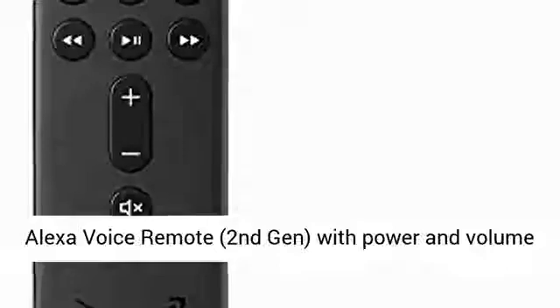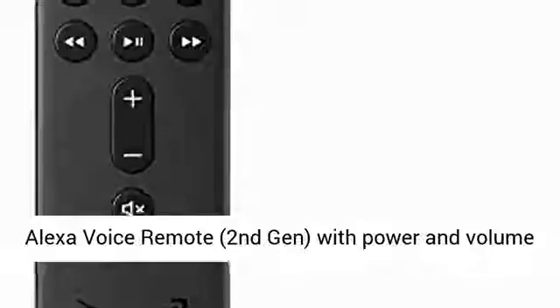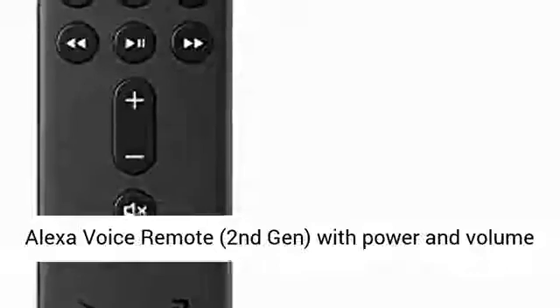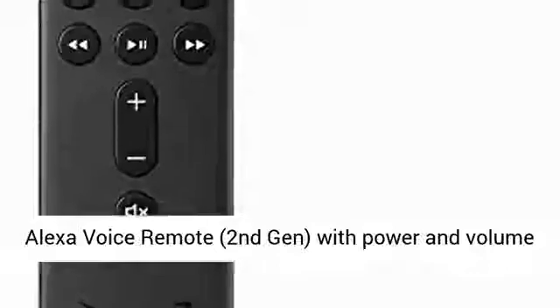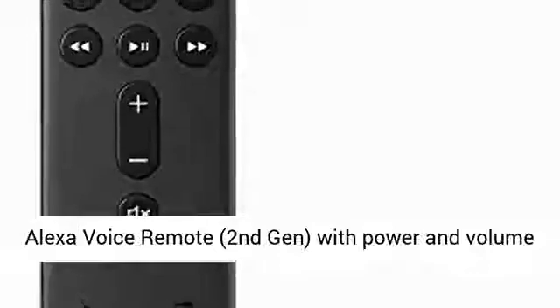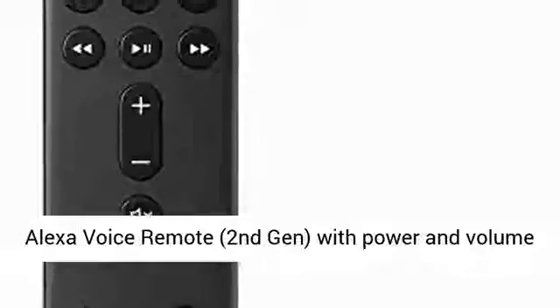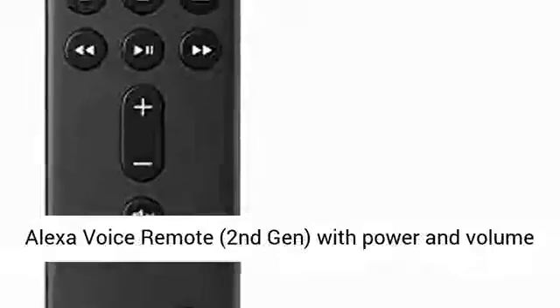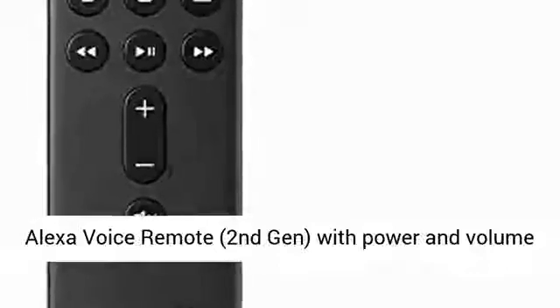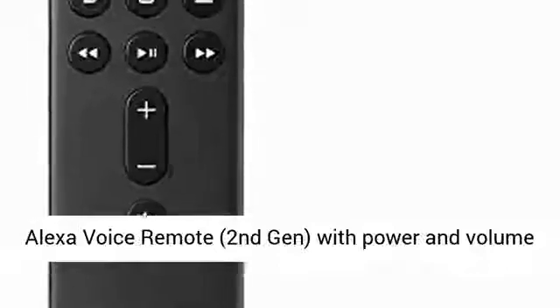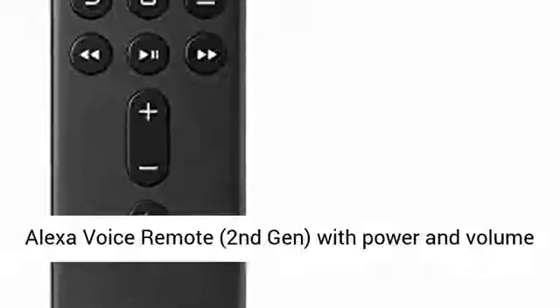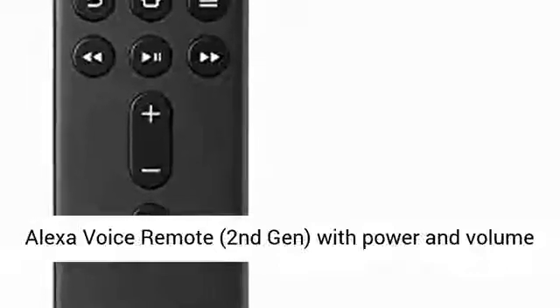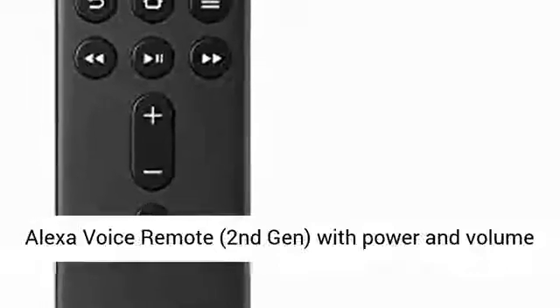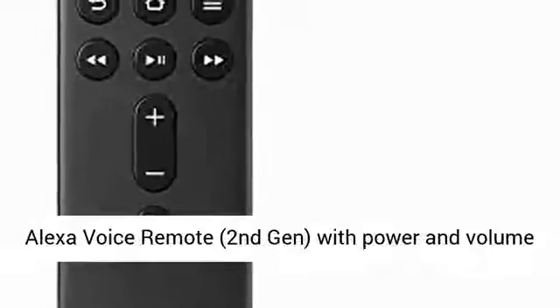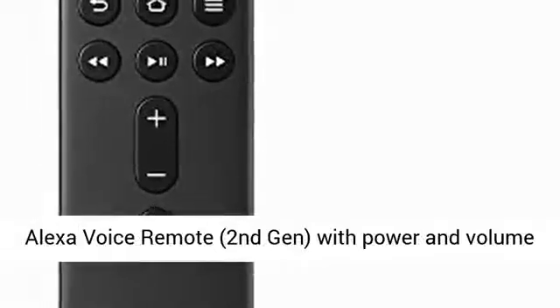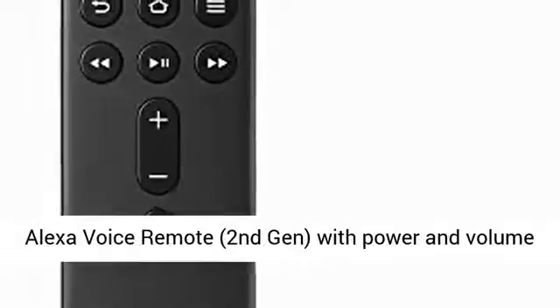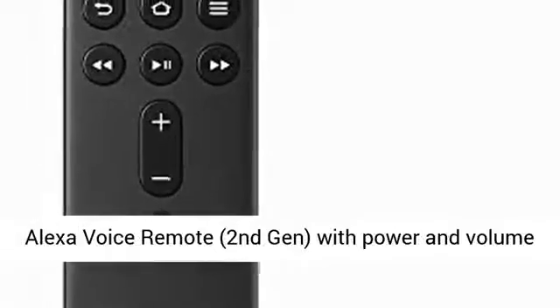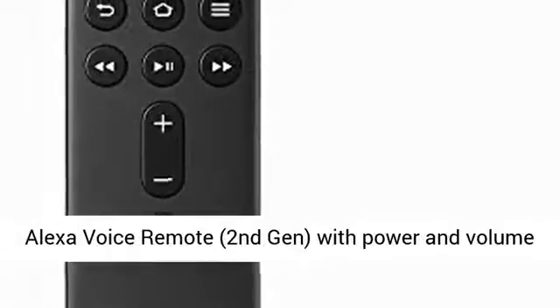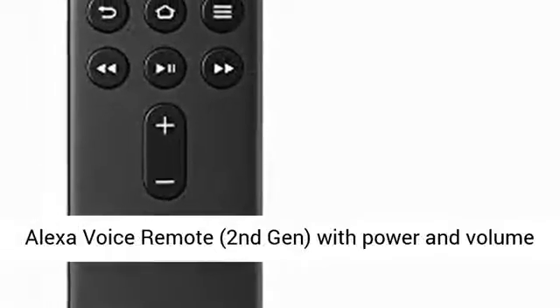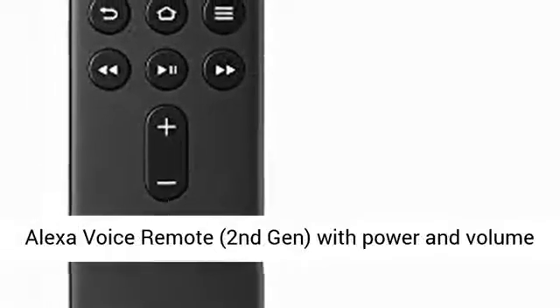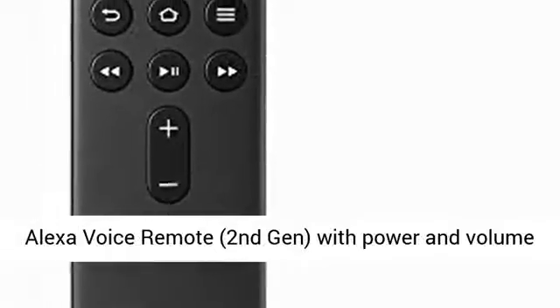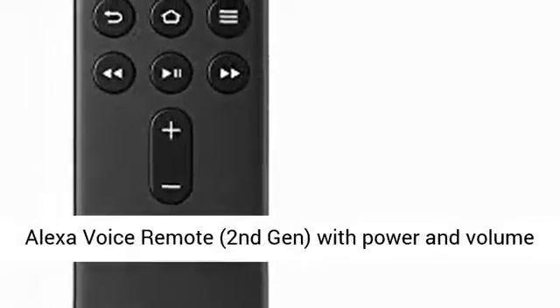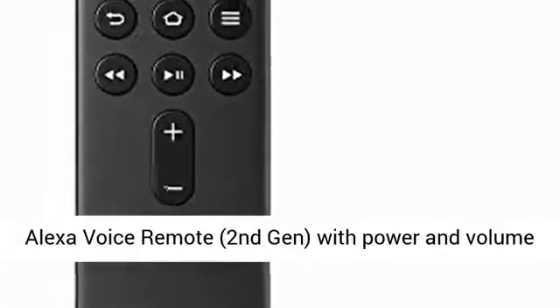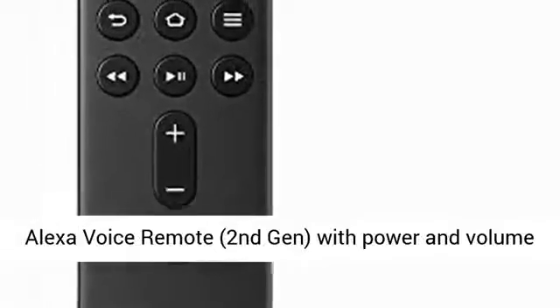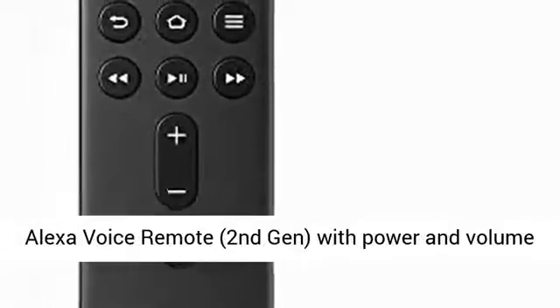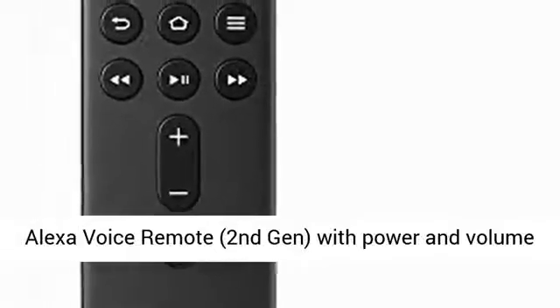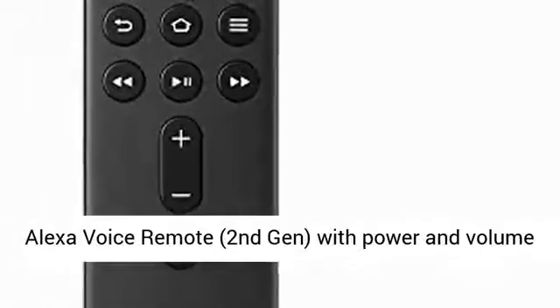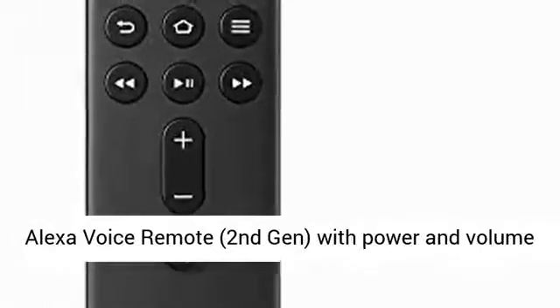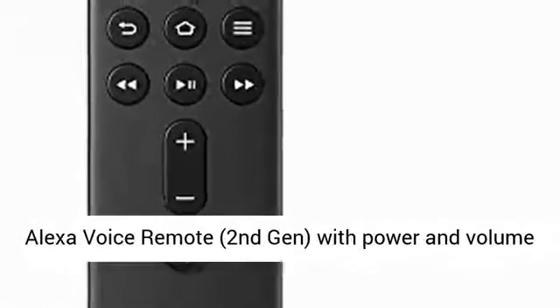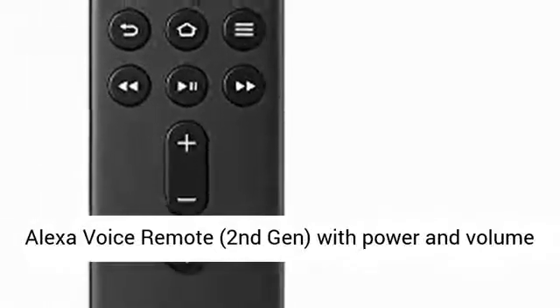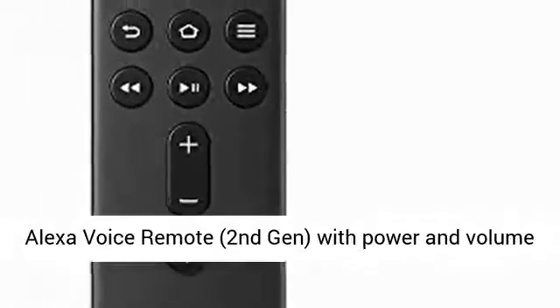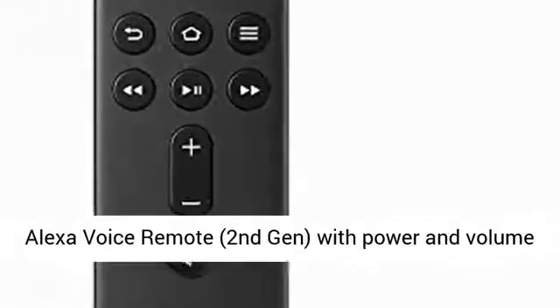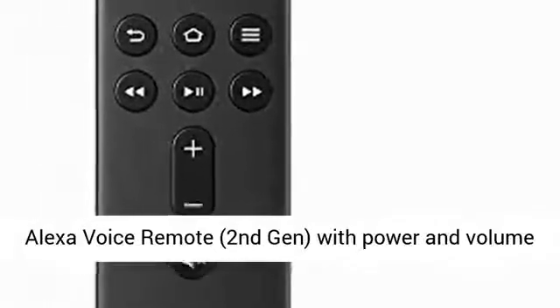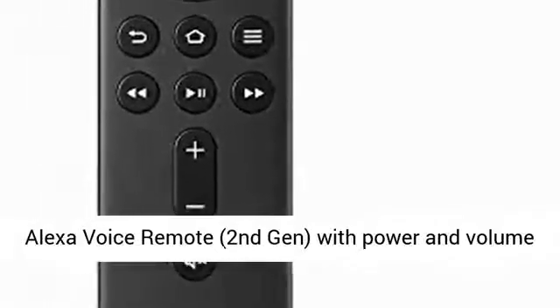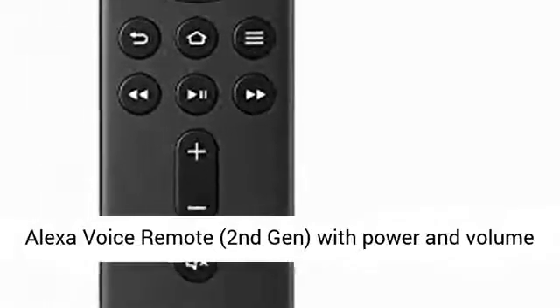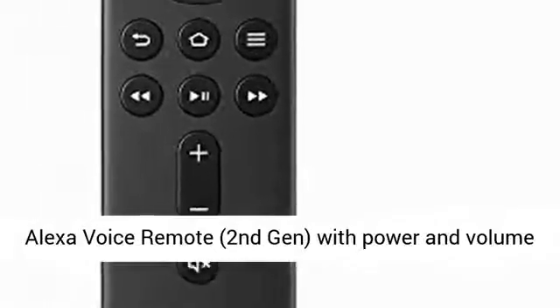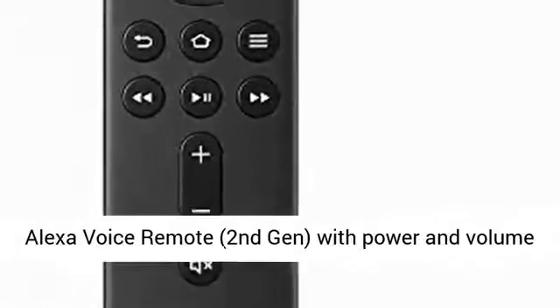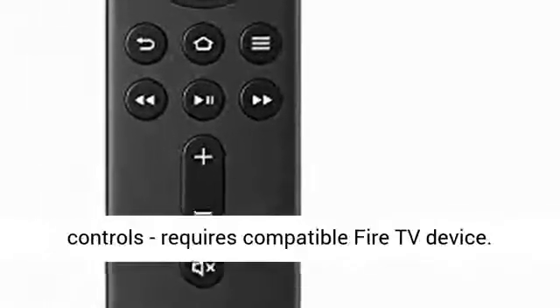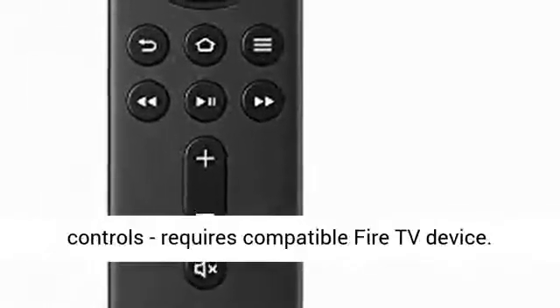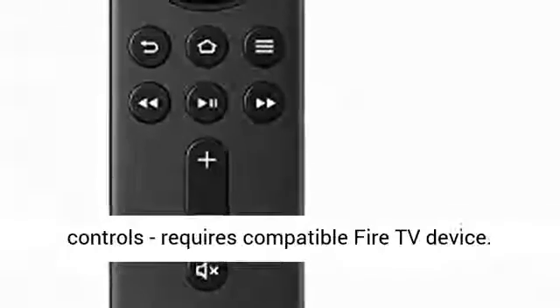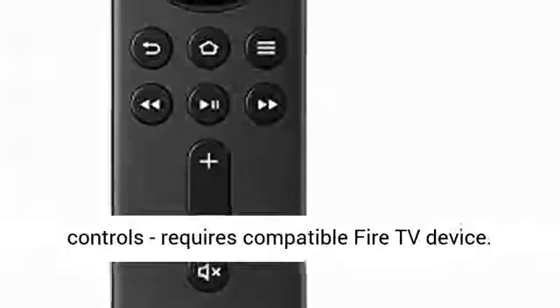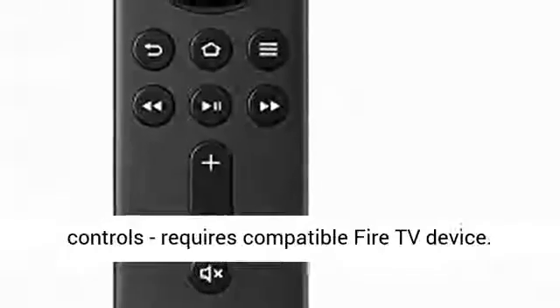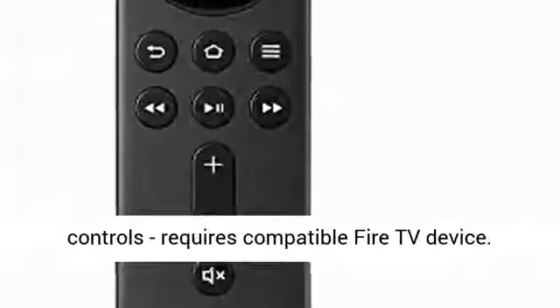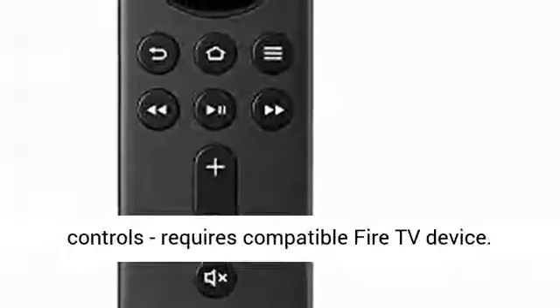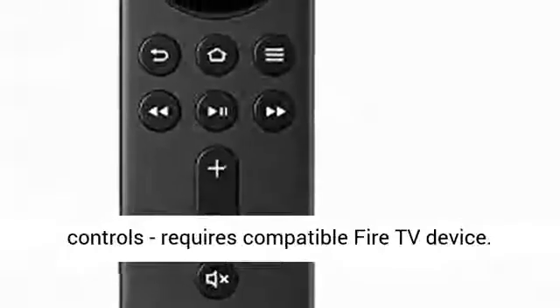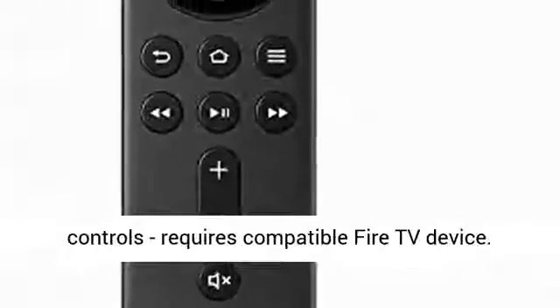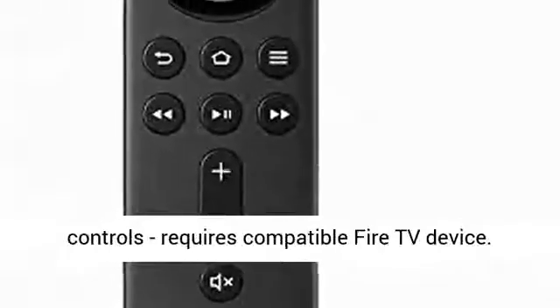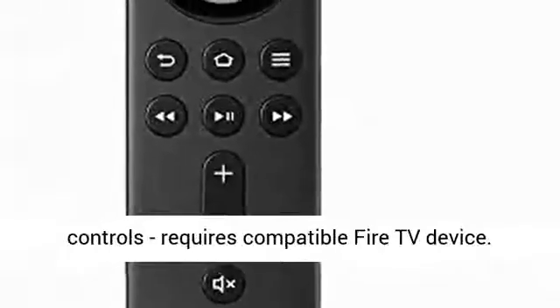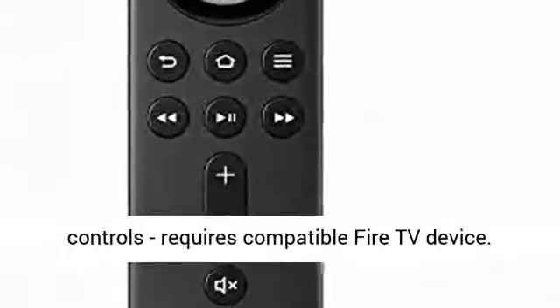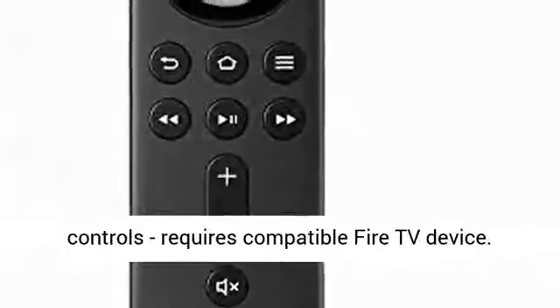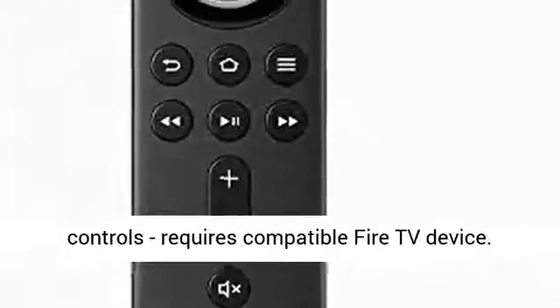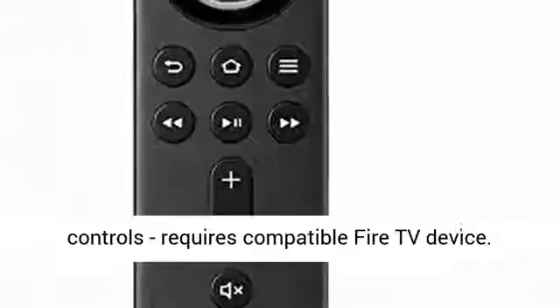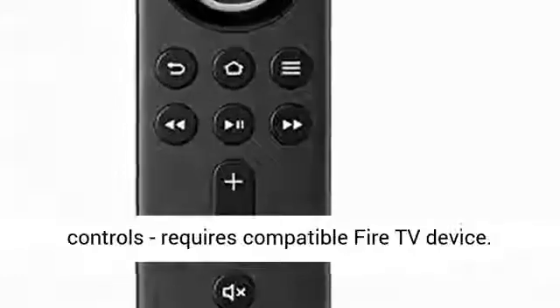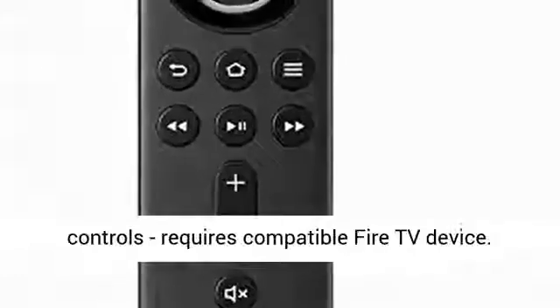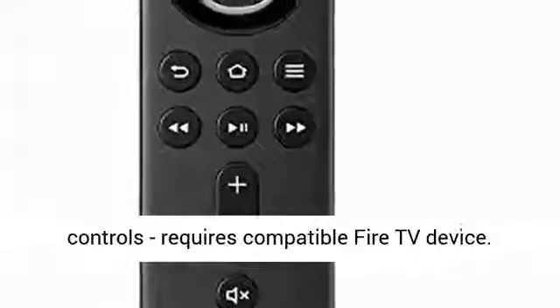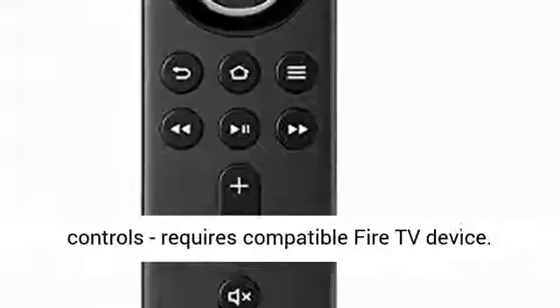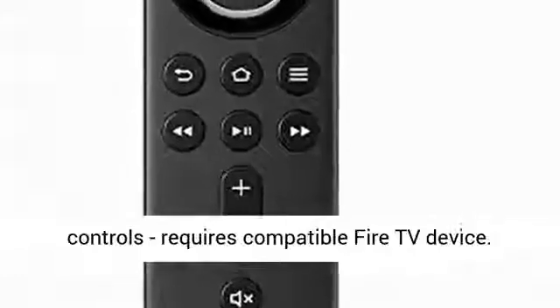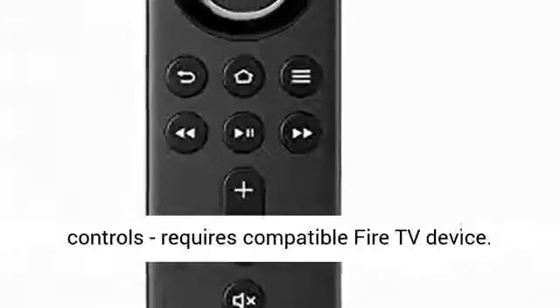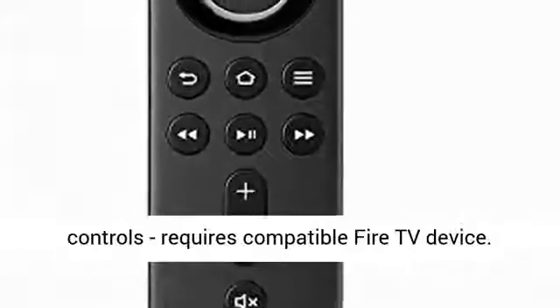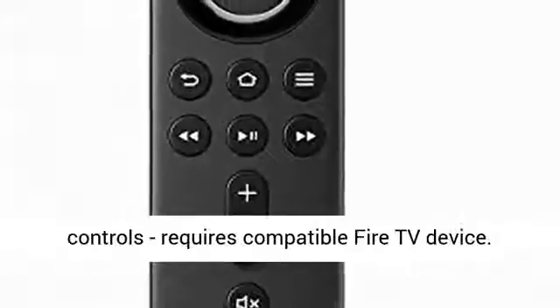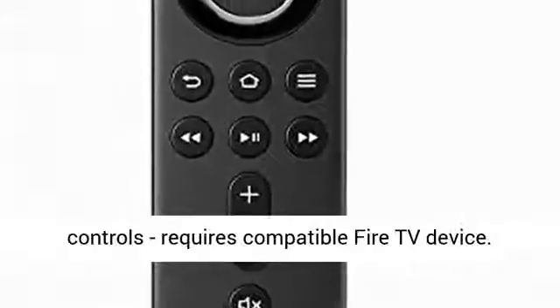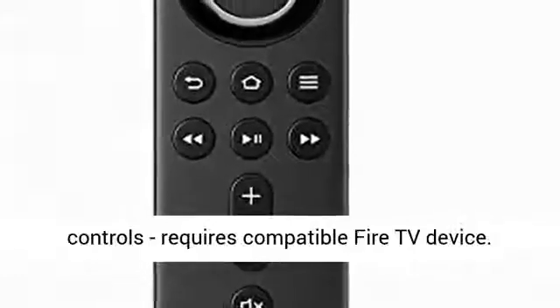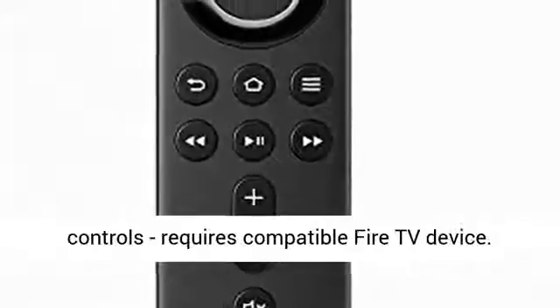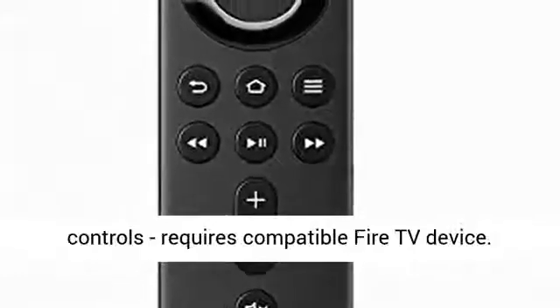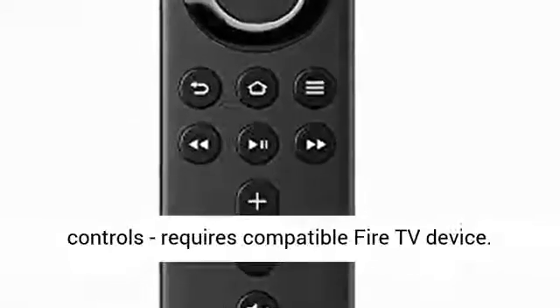Alexa Voice Remote, 2nd Gen, with power and volume controls. Requires compatible Fire TV device.